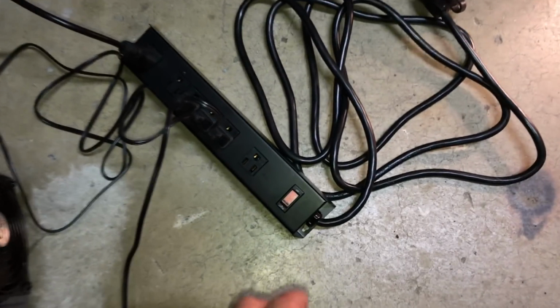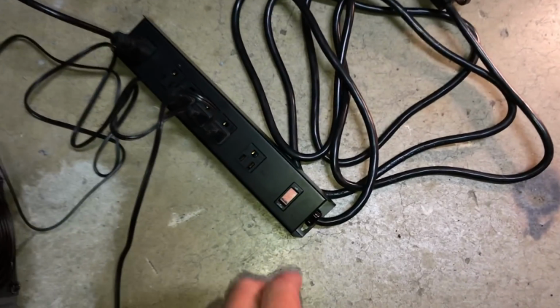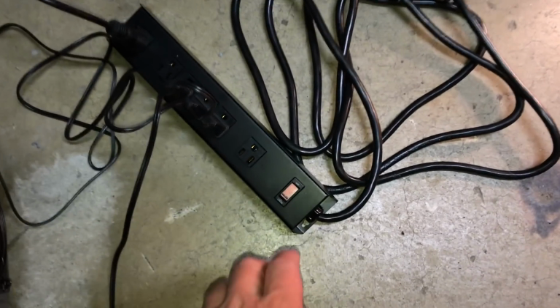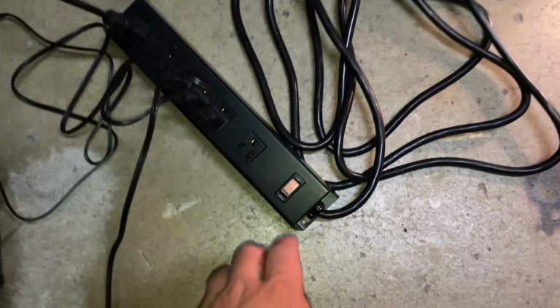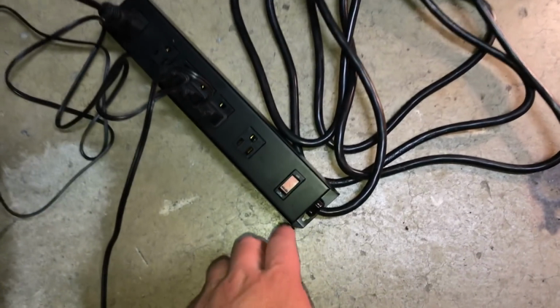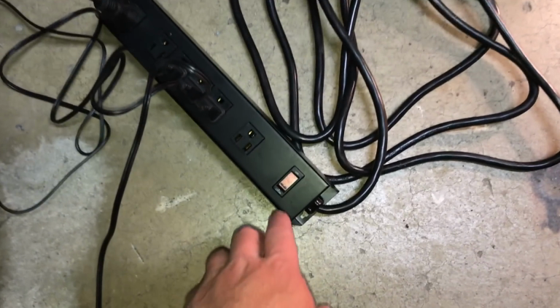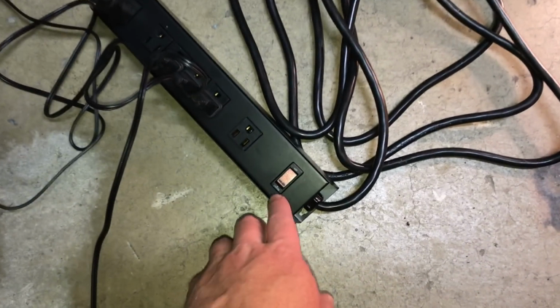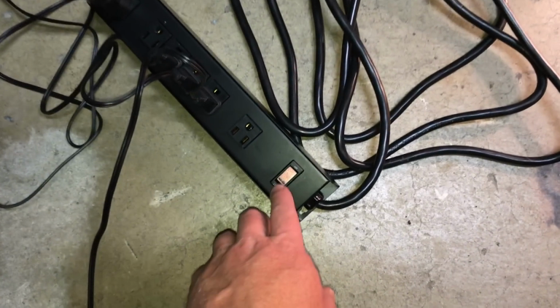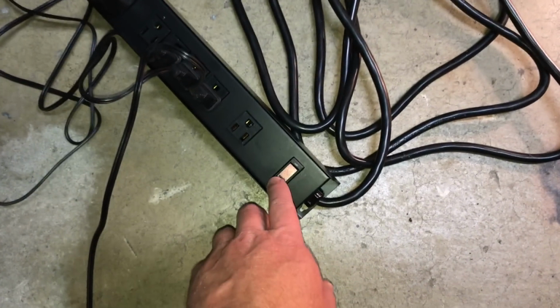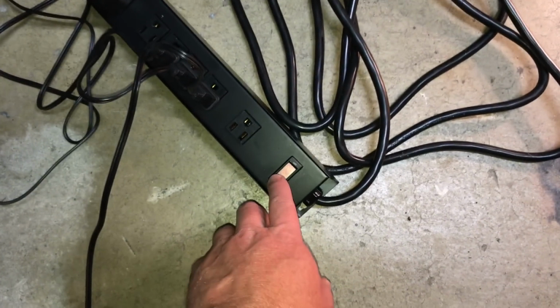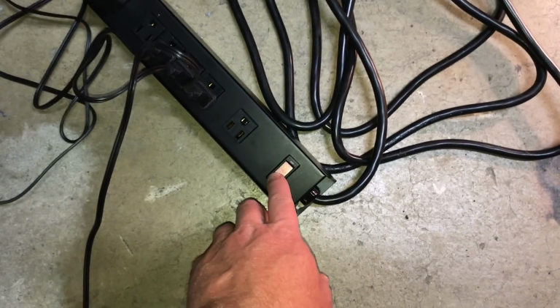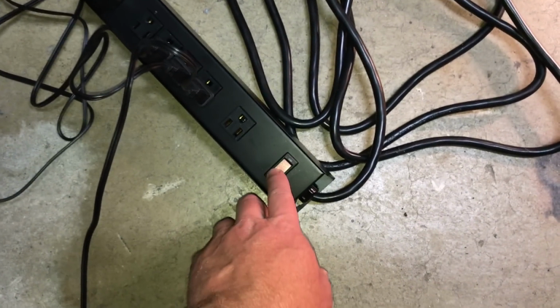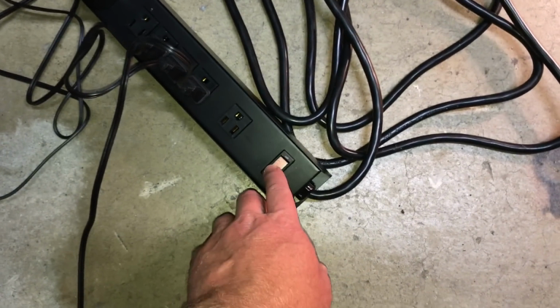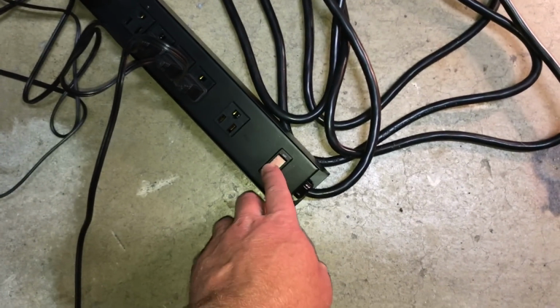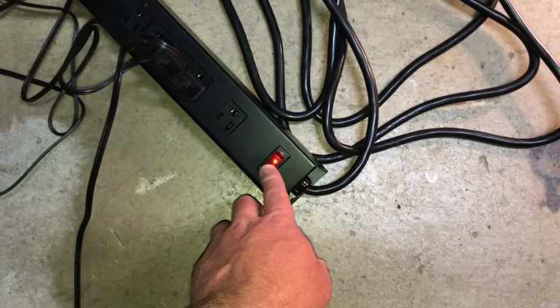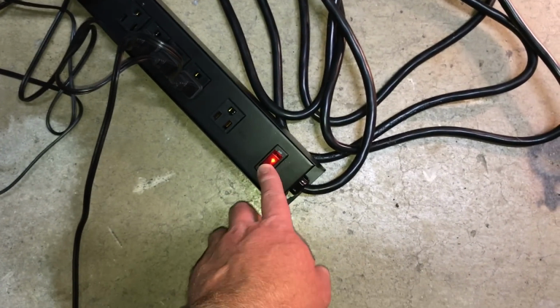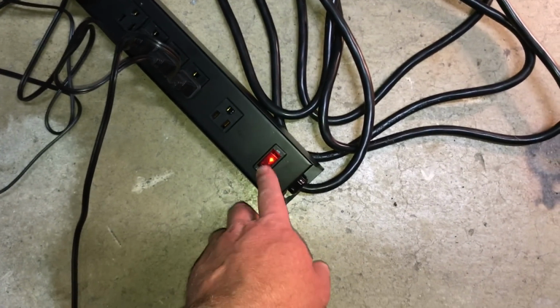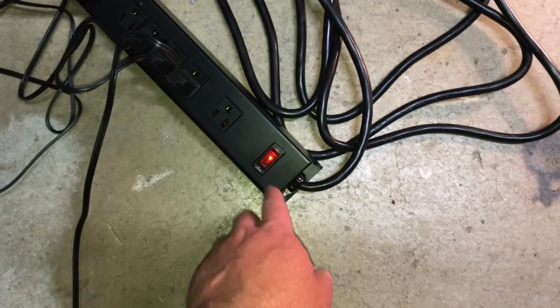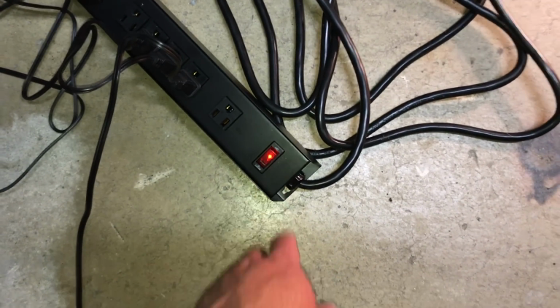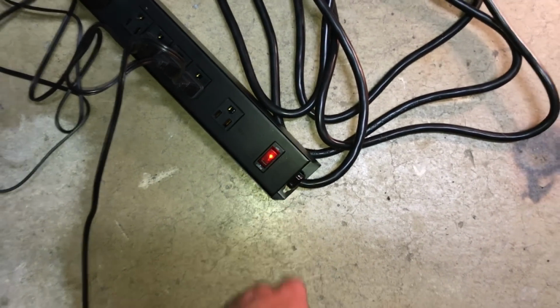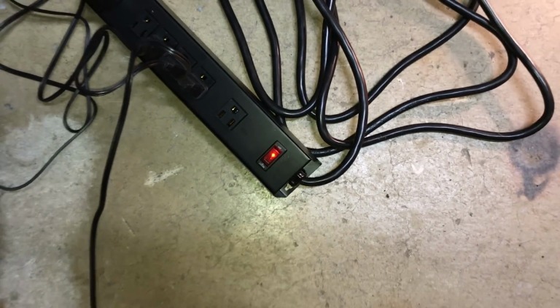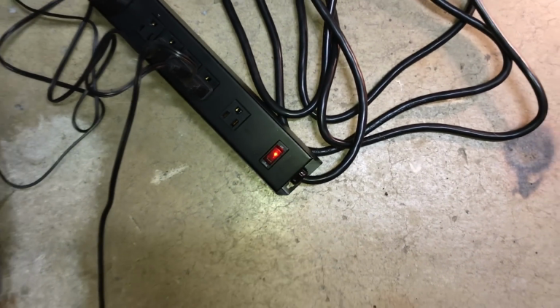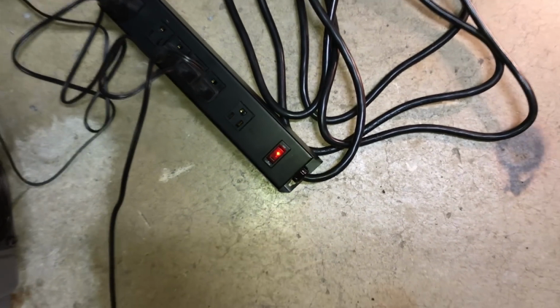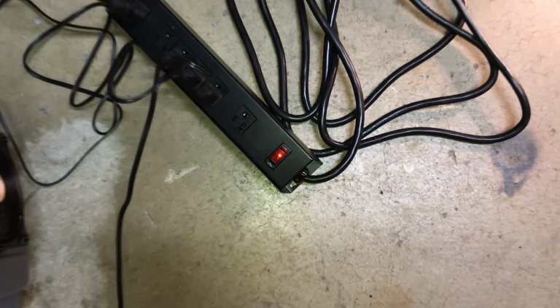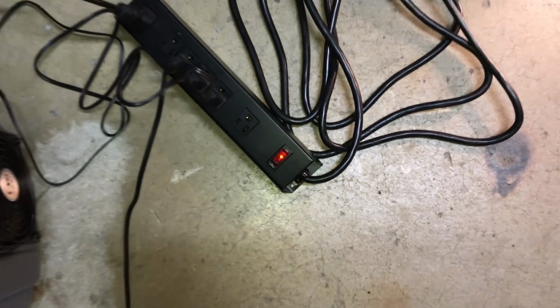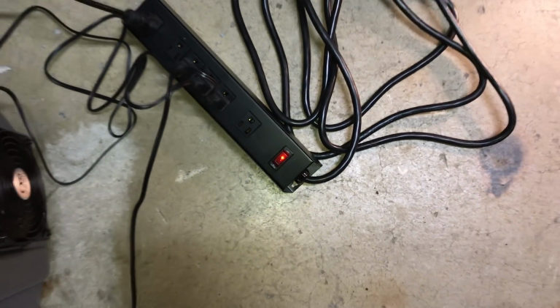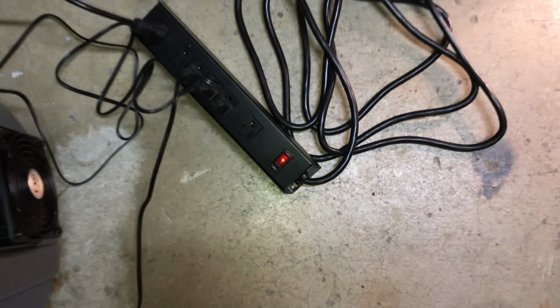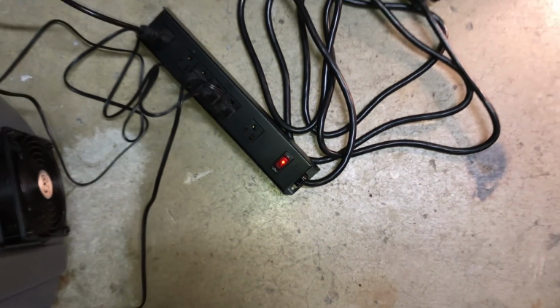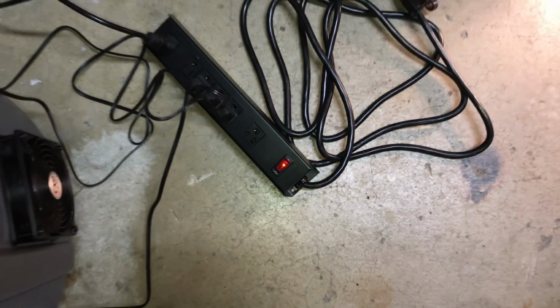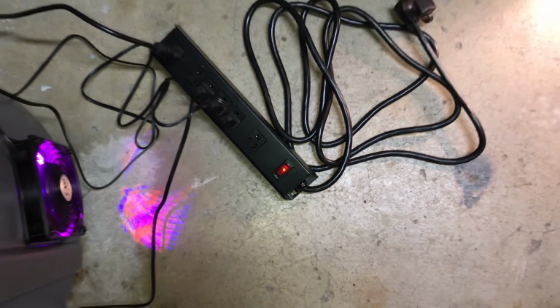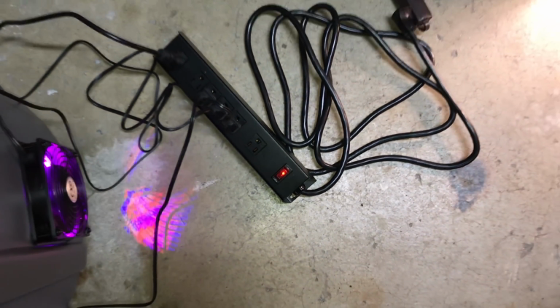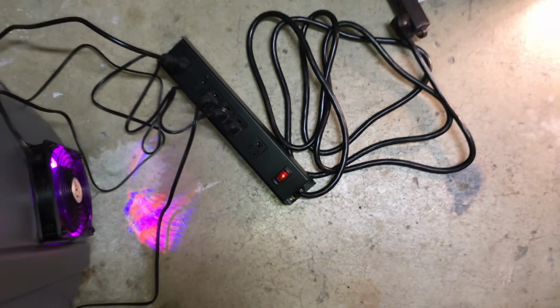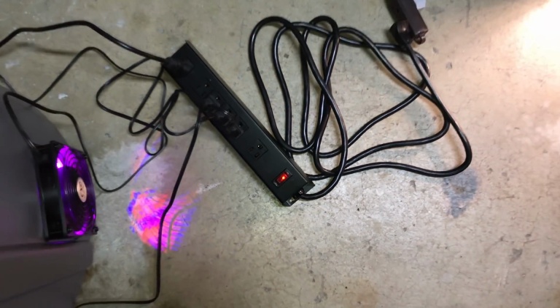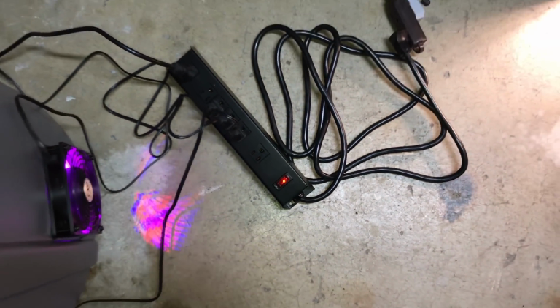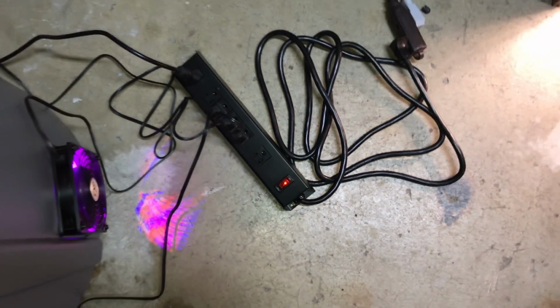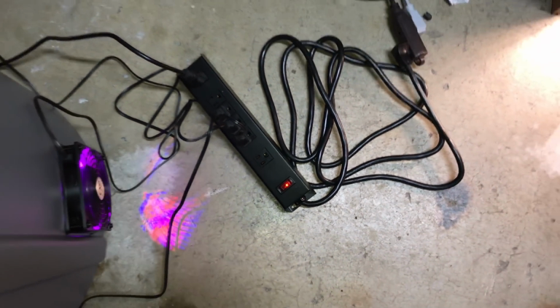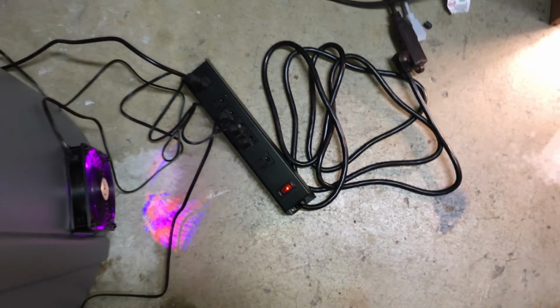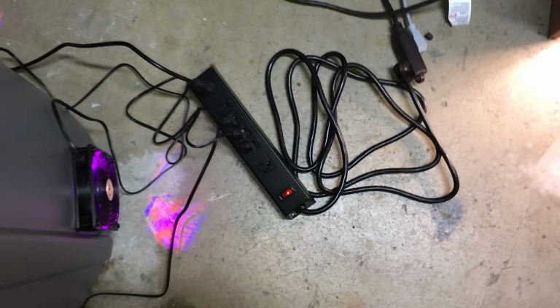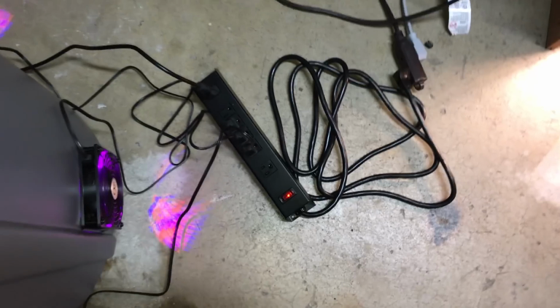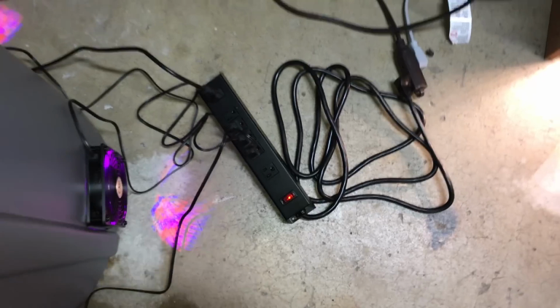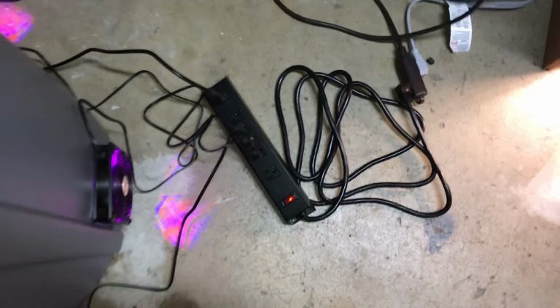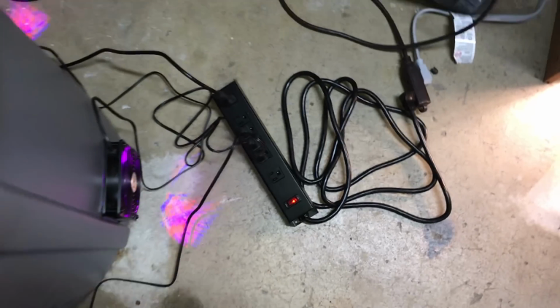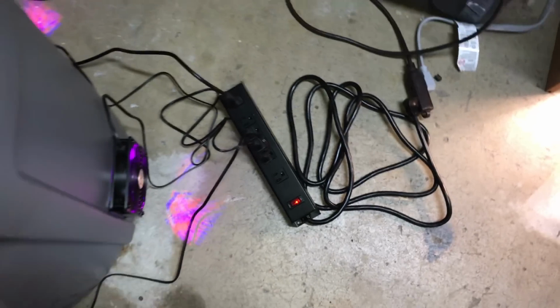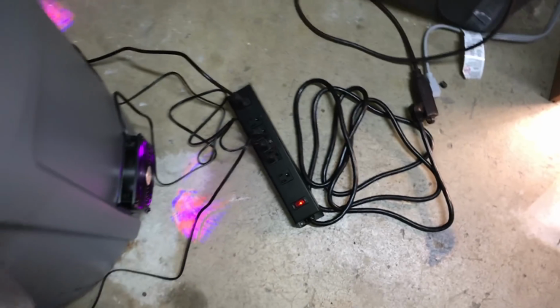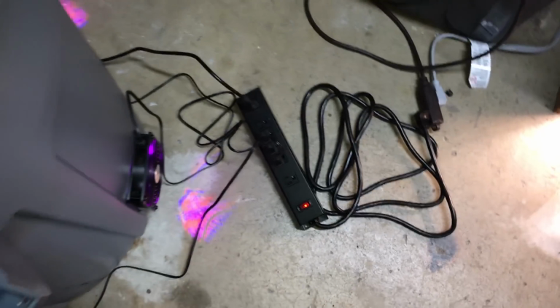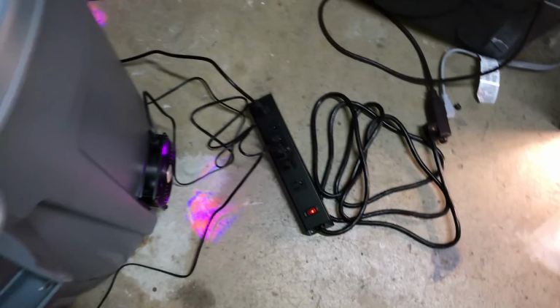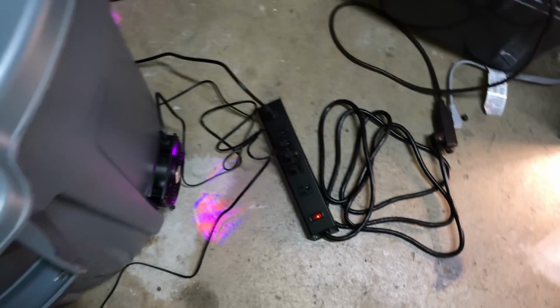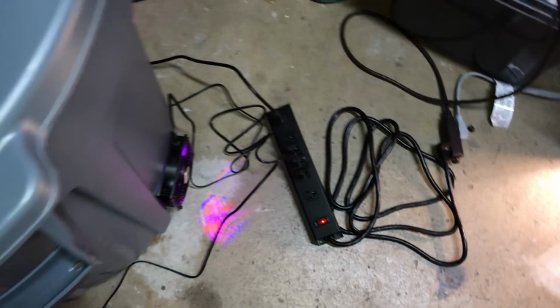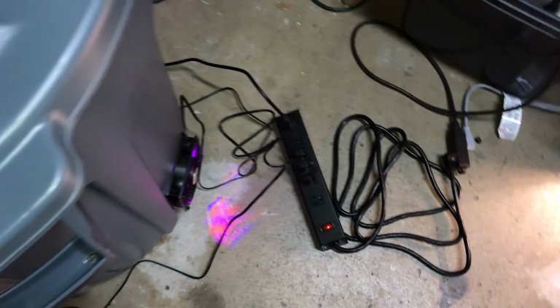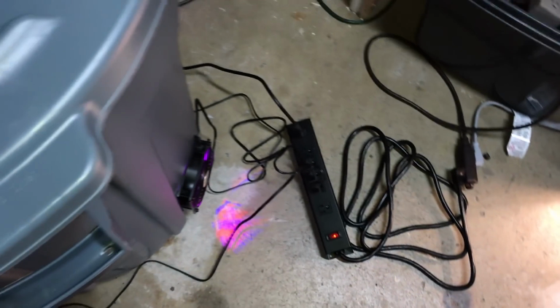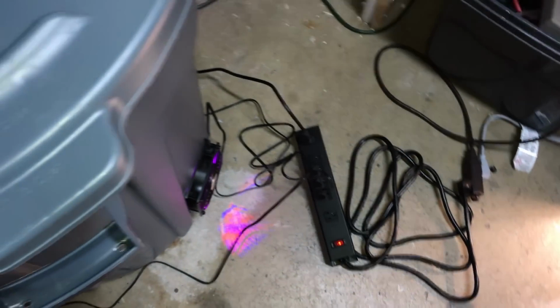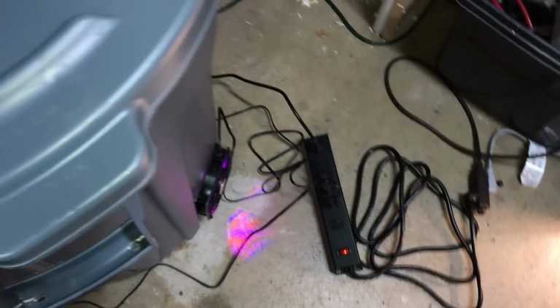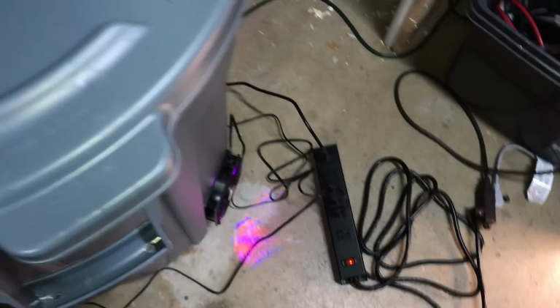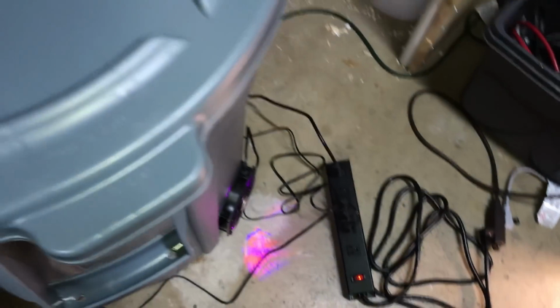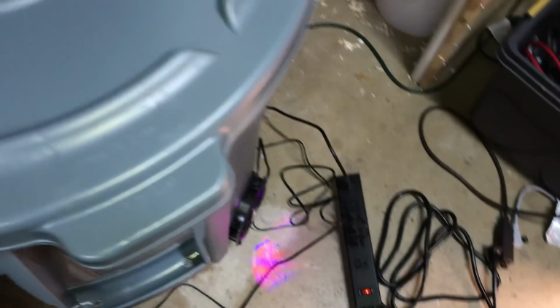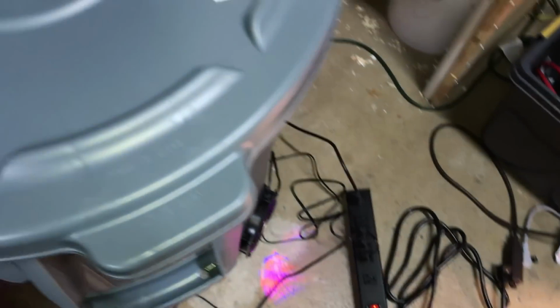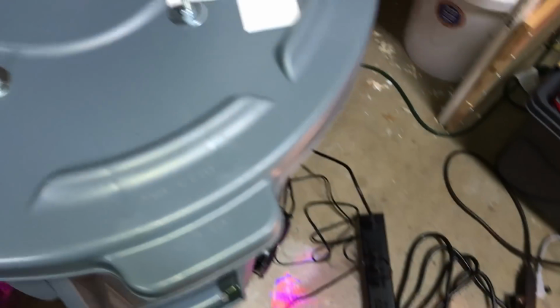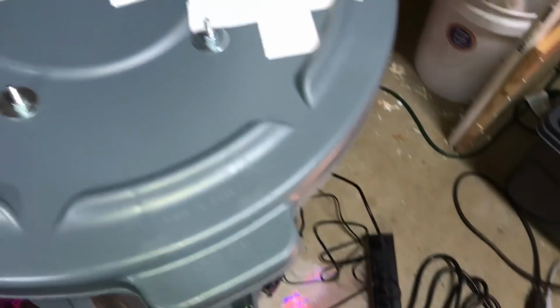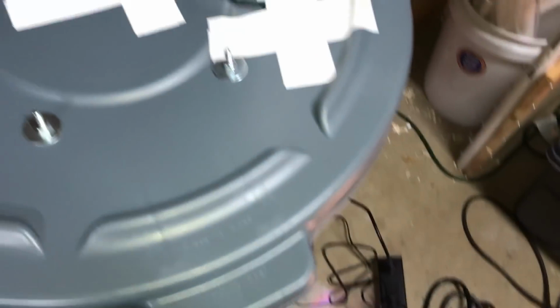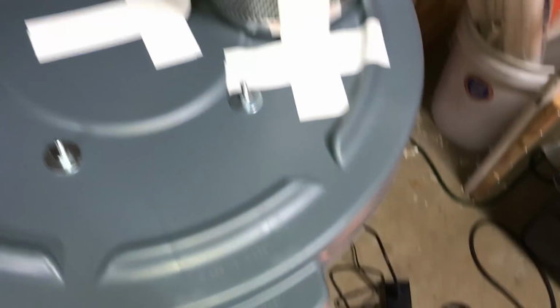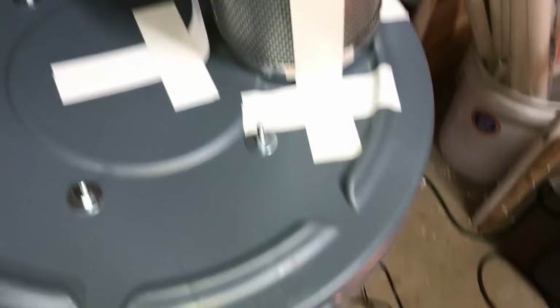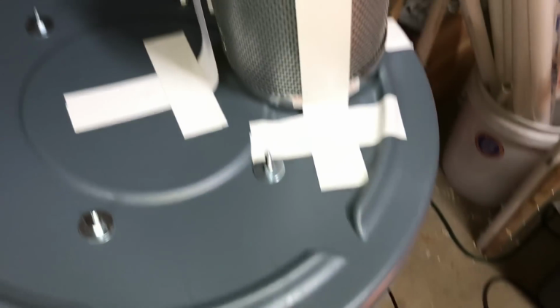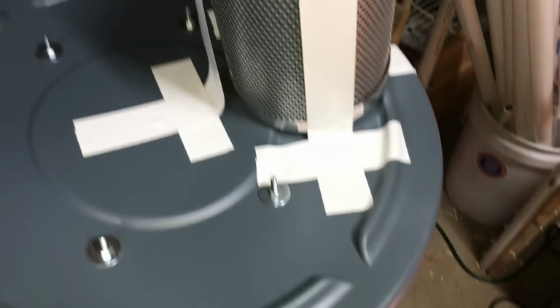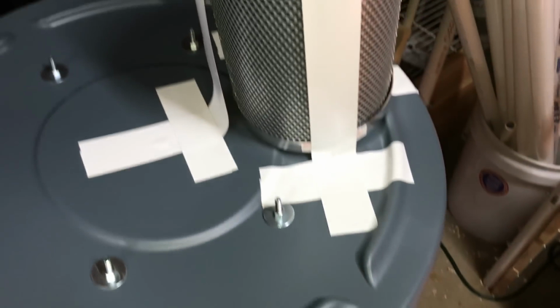Now we find out if these three computer fans can move enough air through the filter.